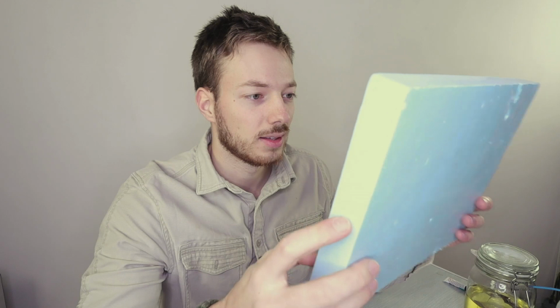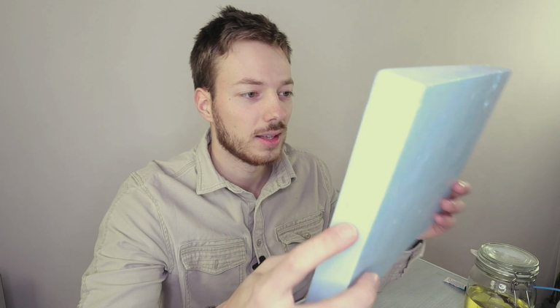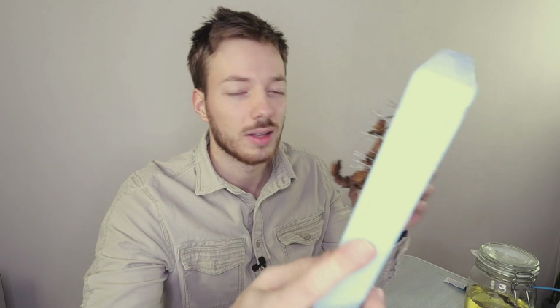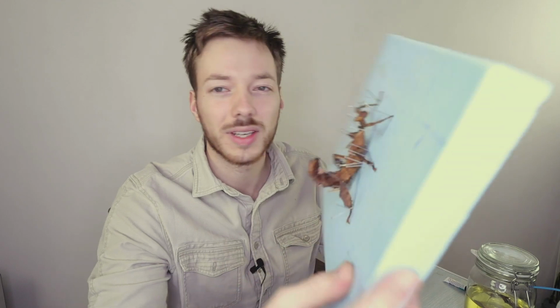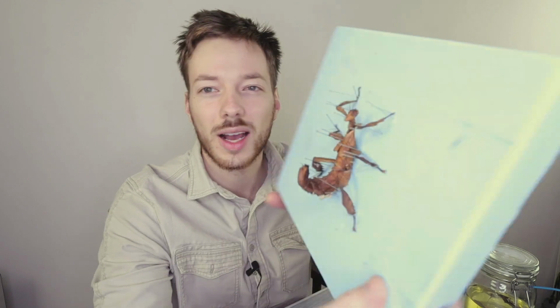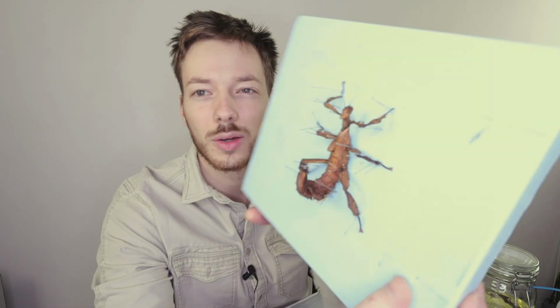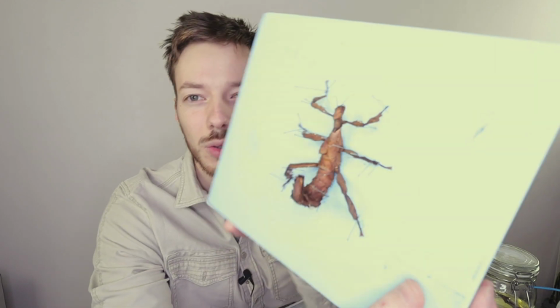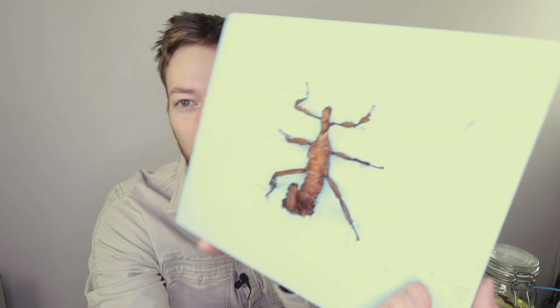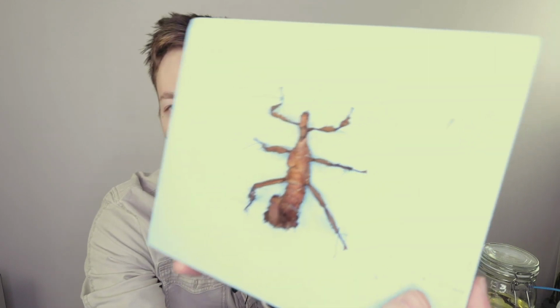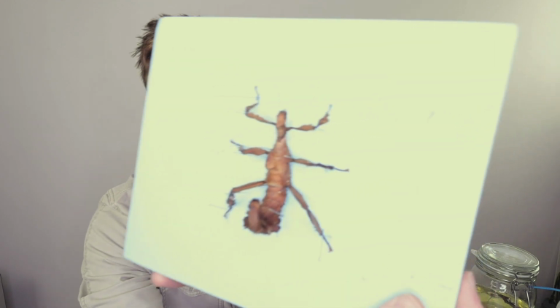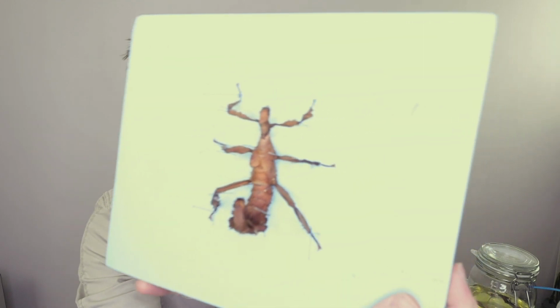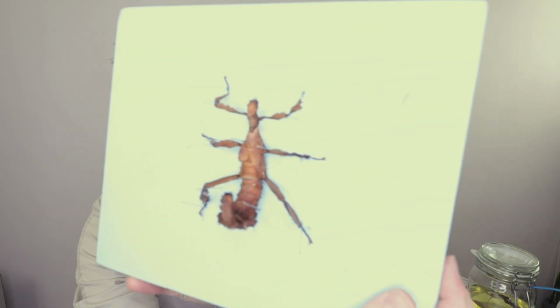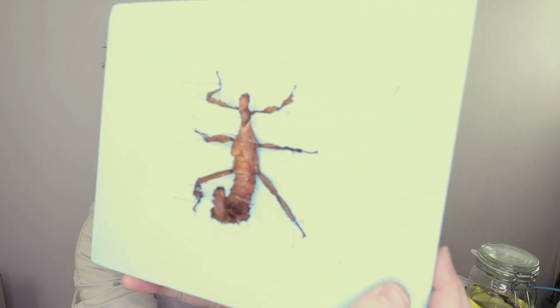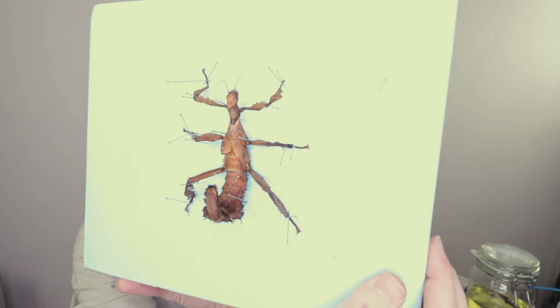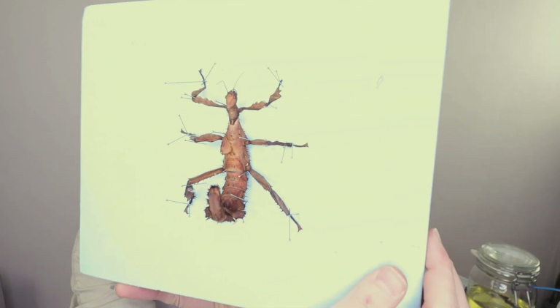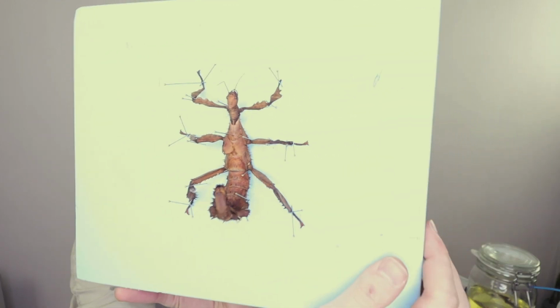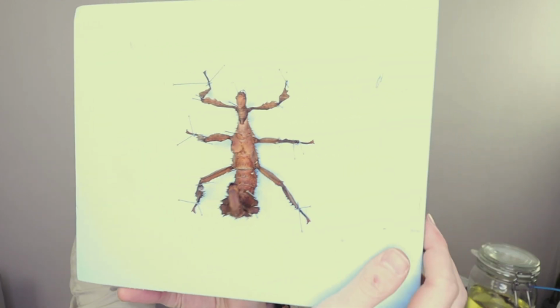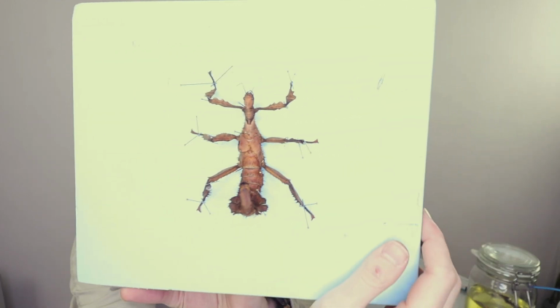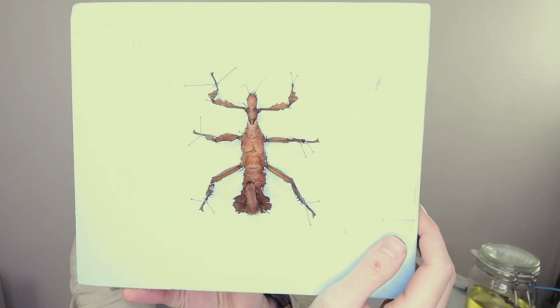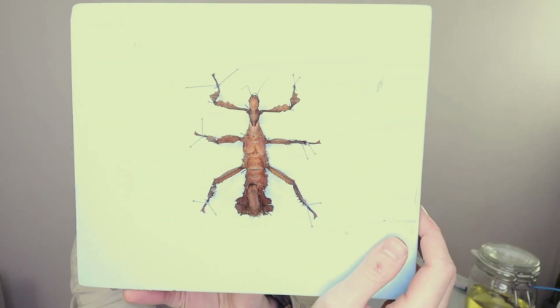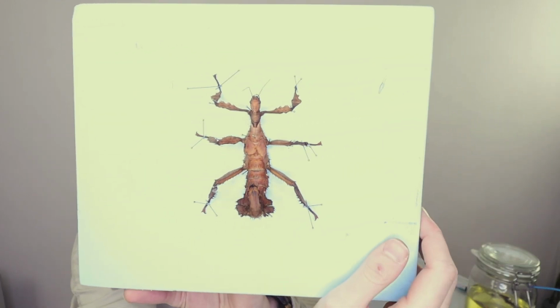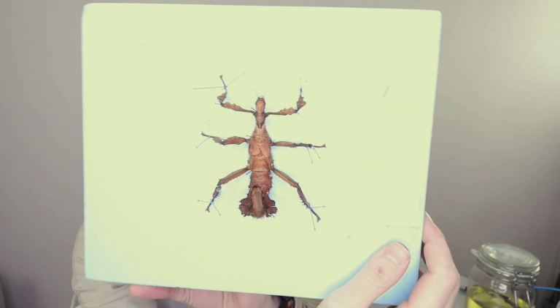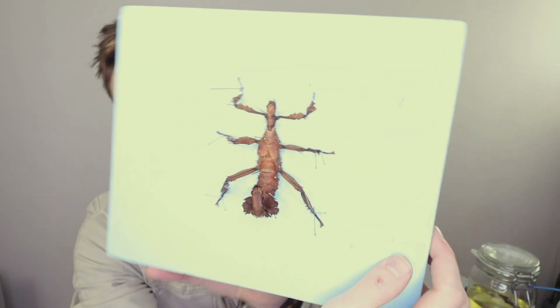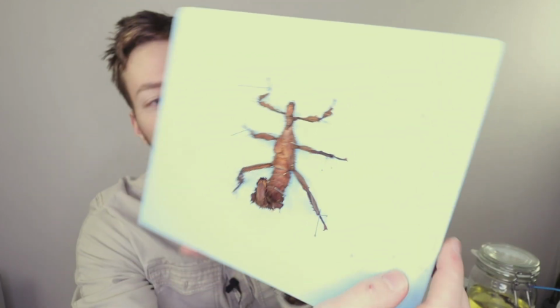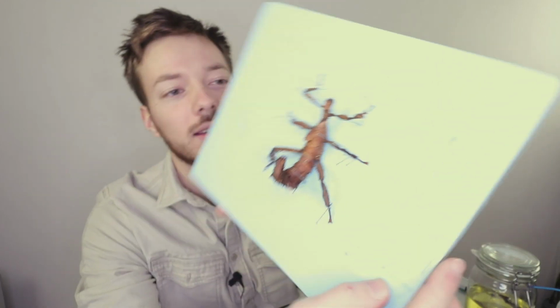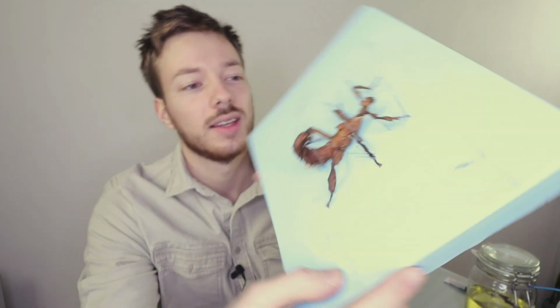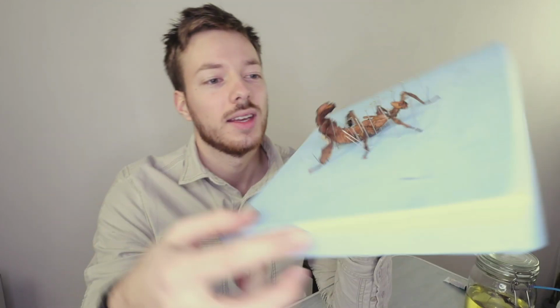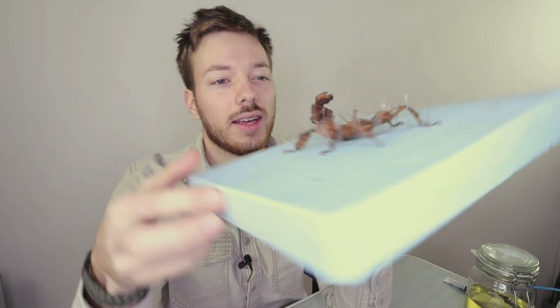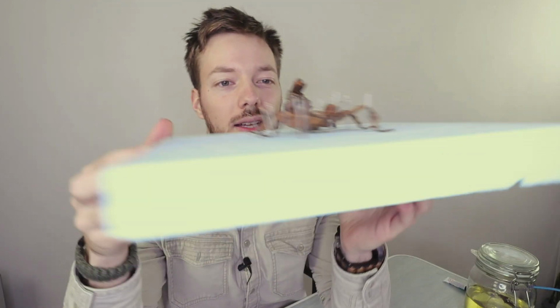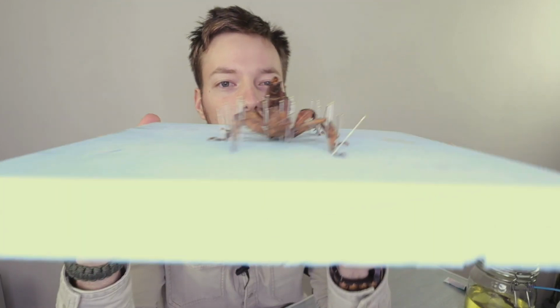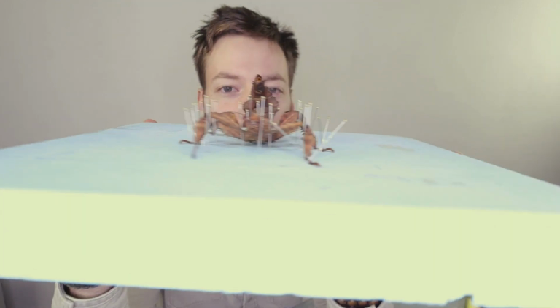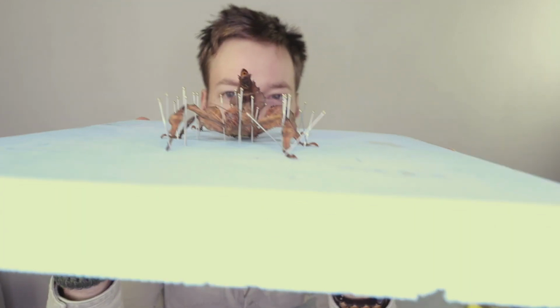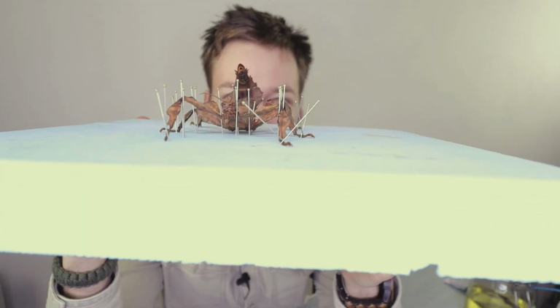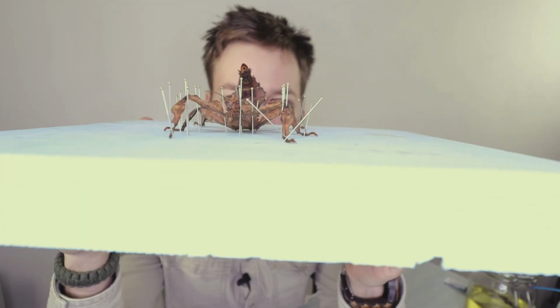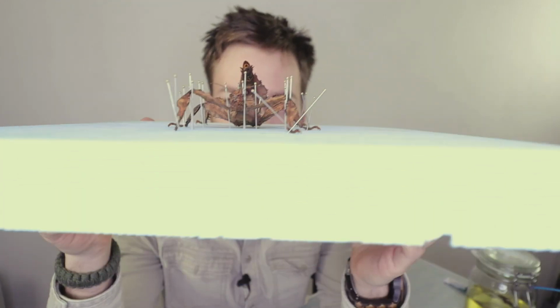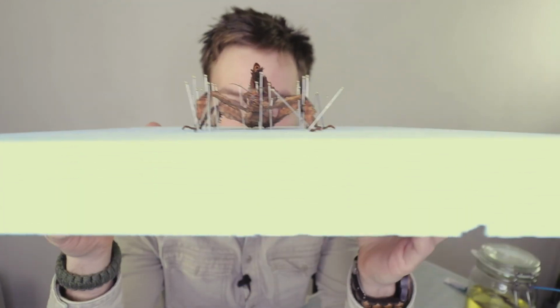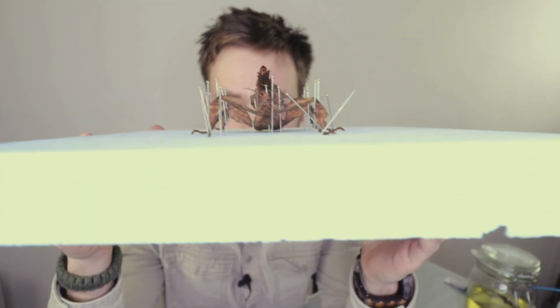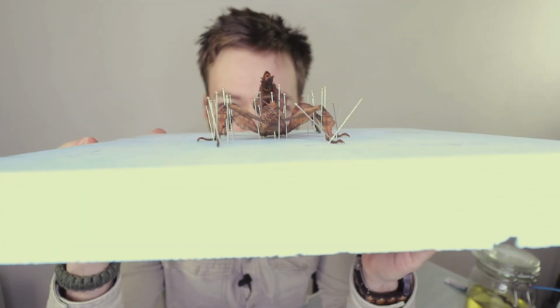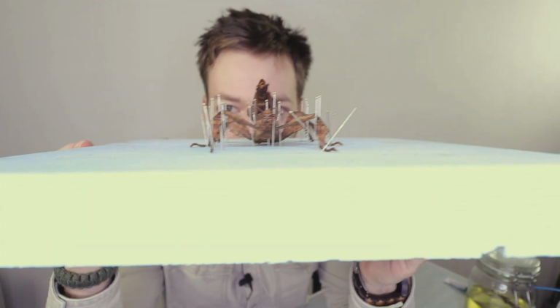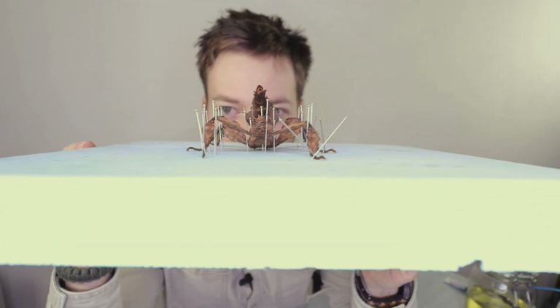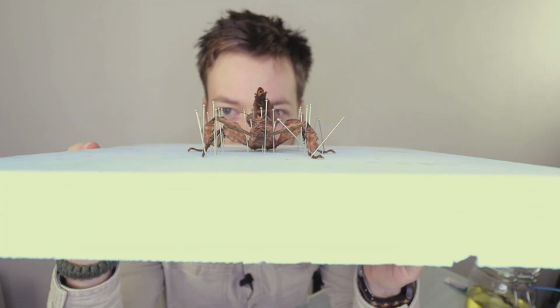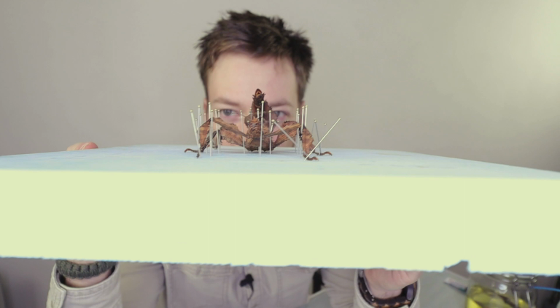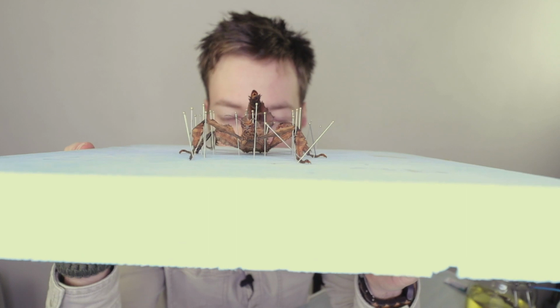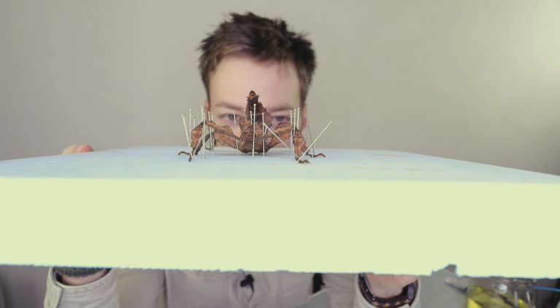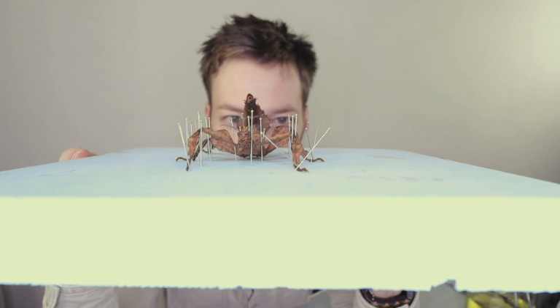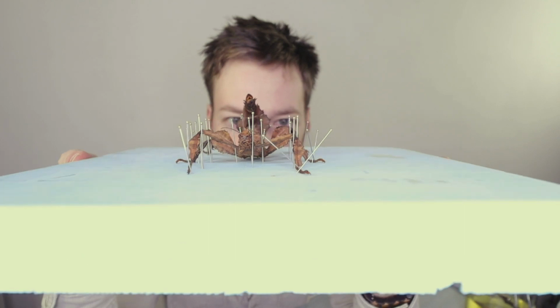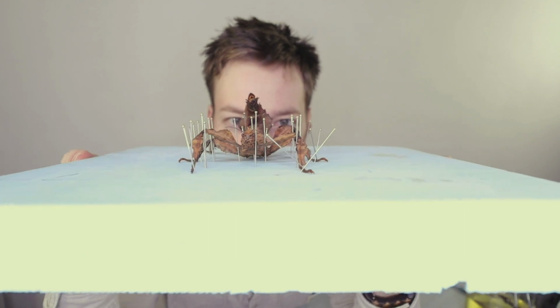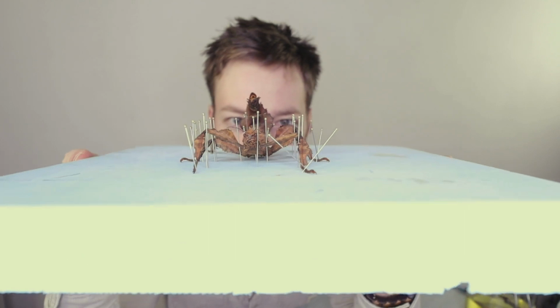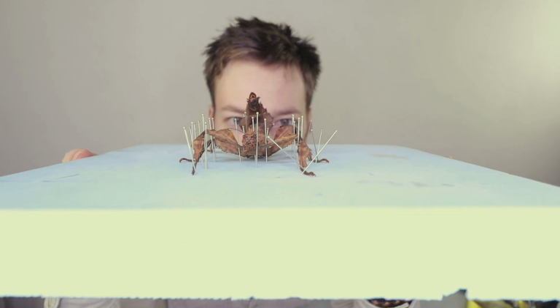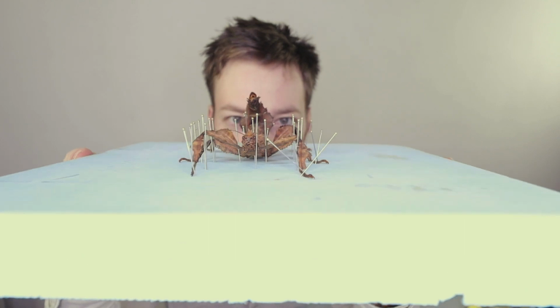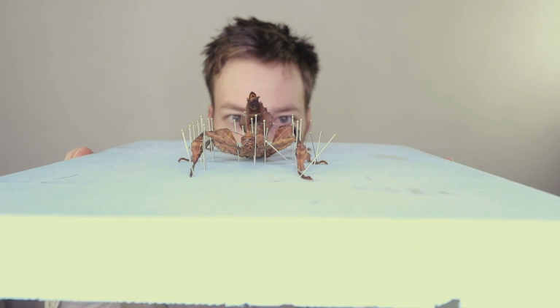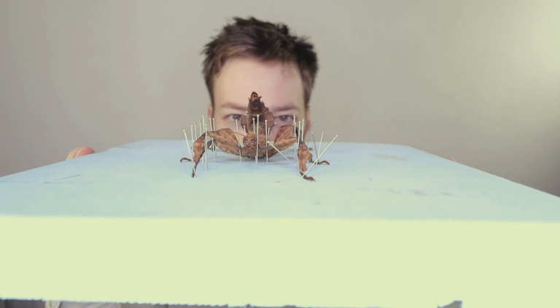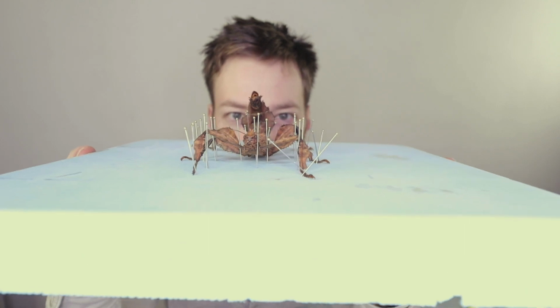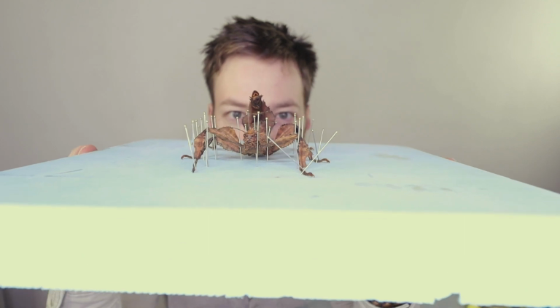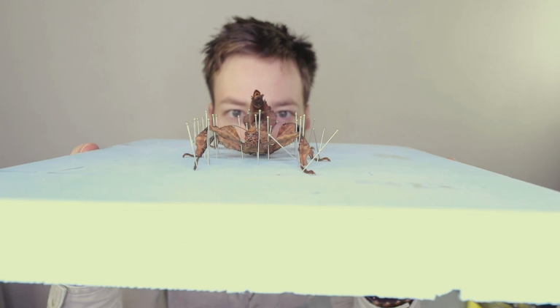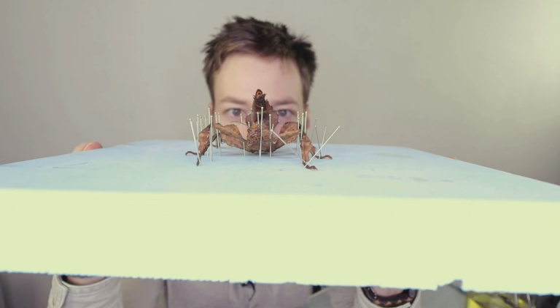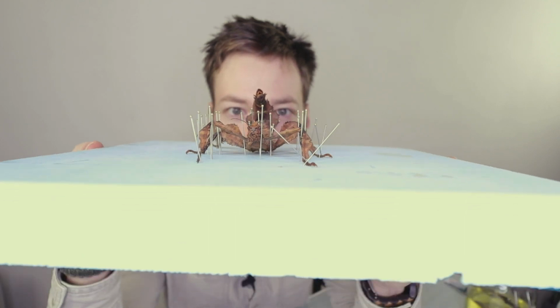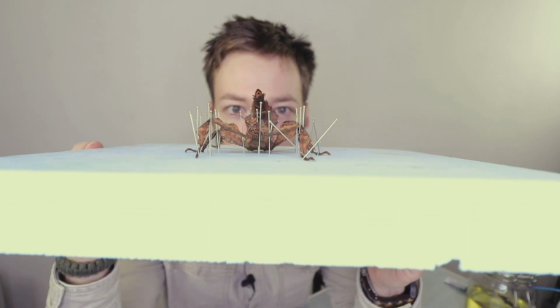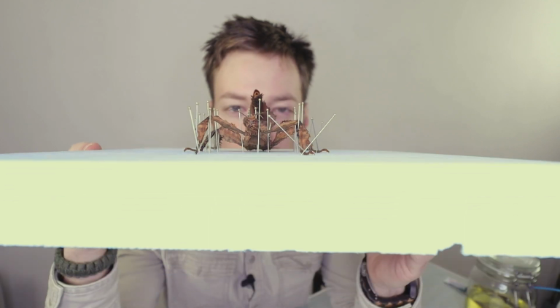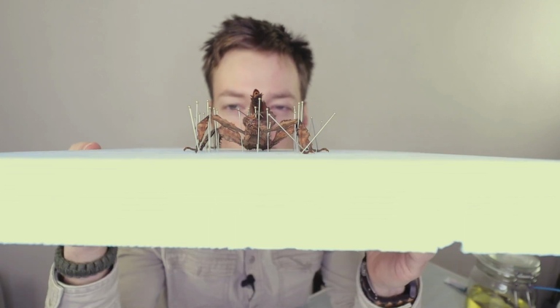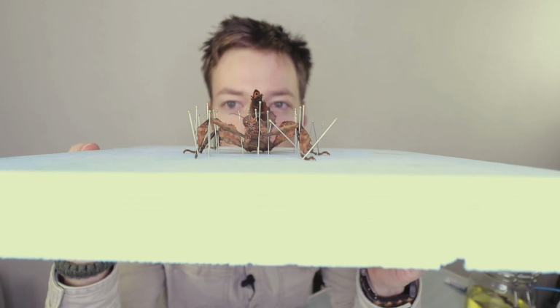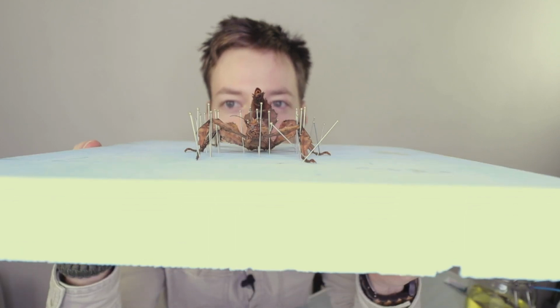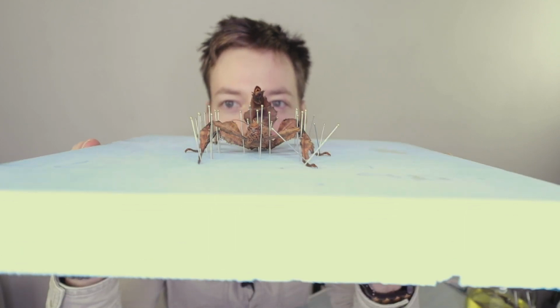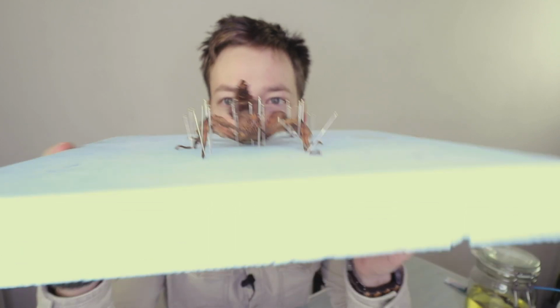Look at how gorgeous she is. Isn't it a beauty? And look at that symmetry. It's very cool looking, just like a scorpion.